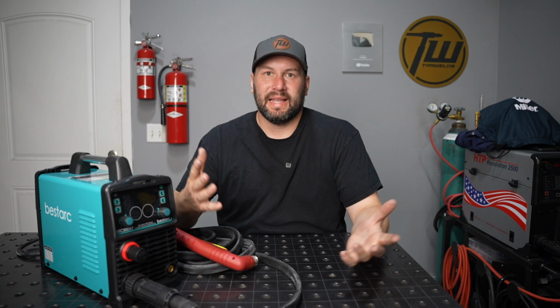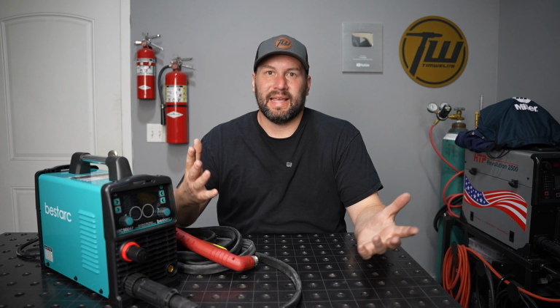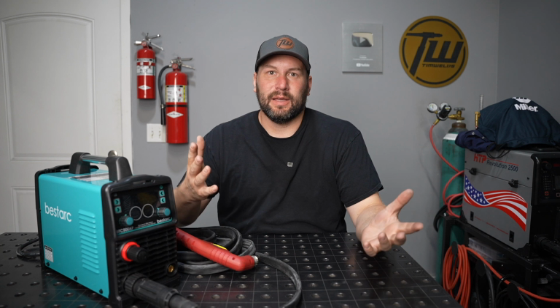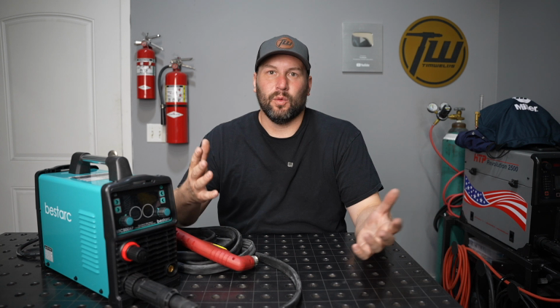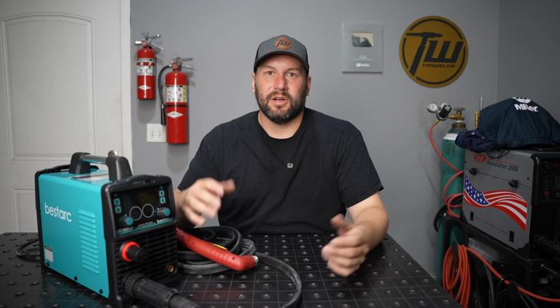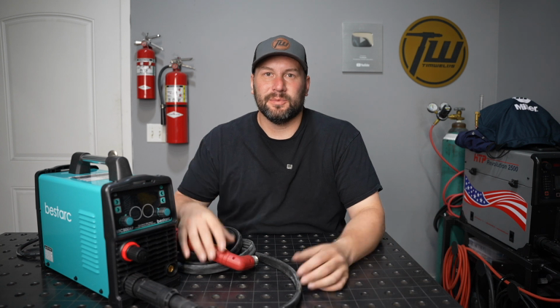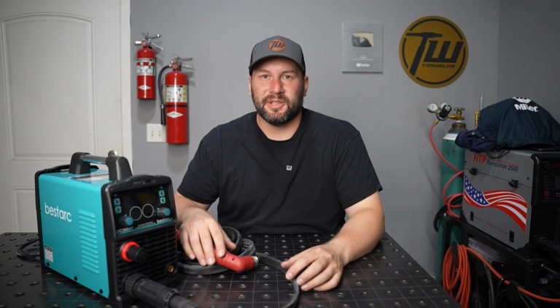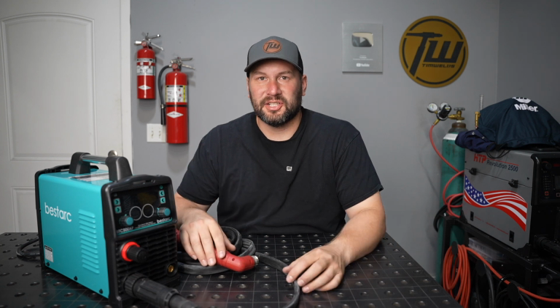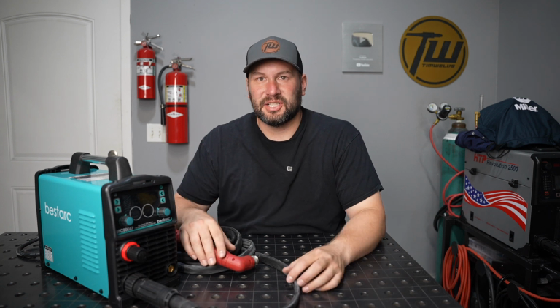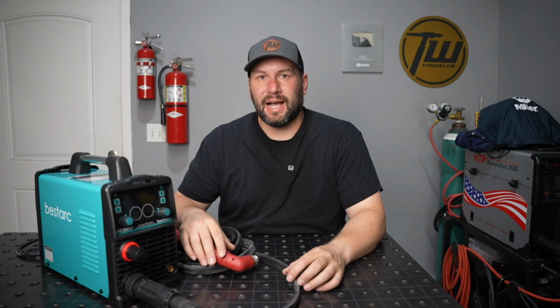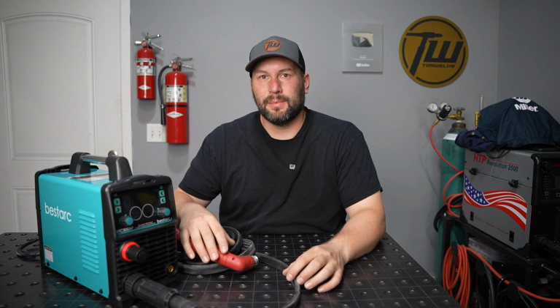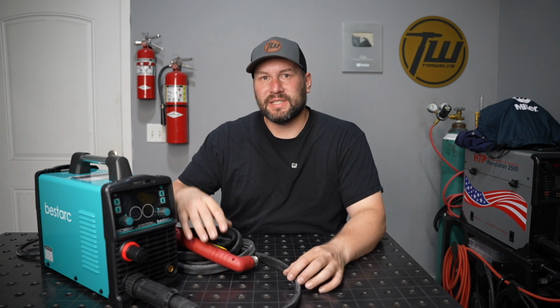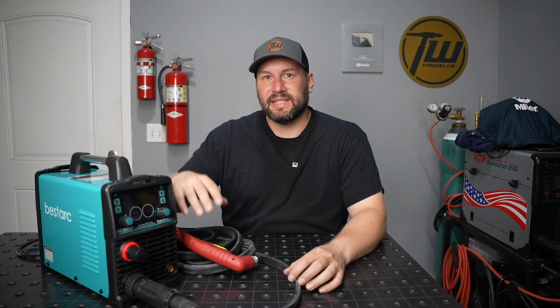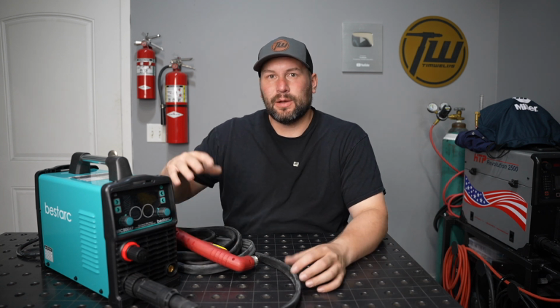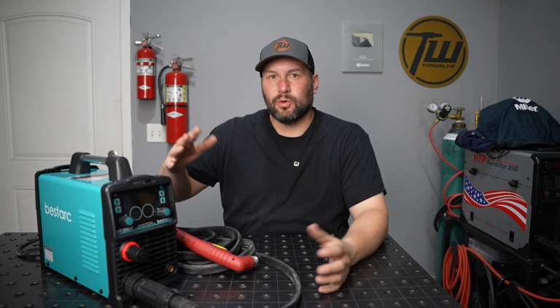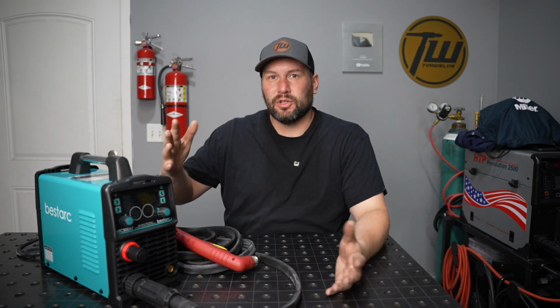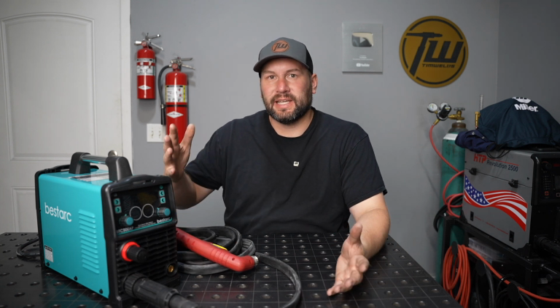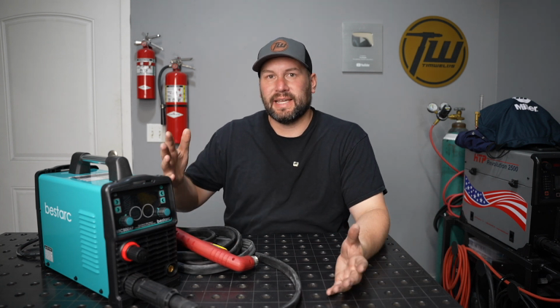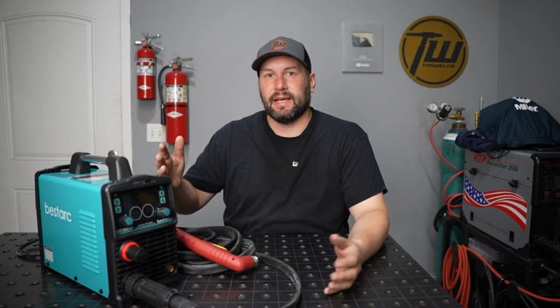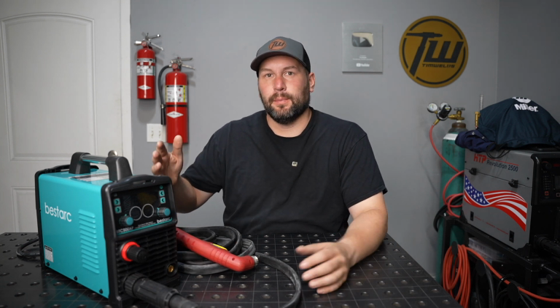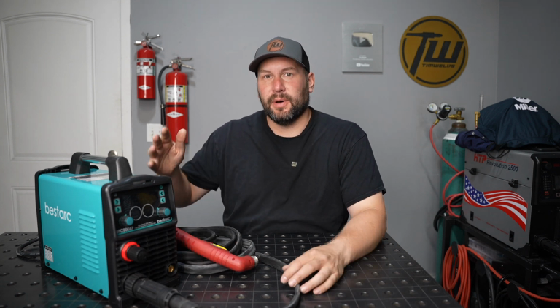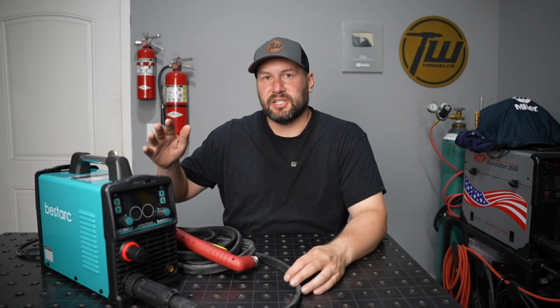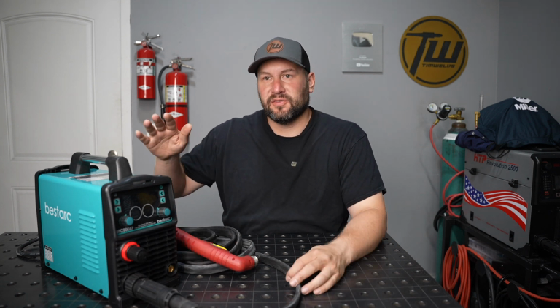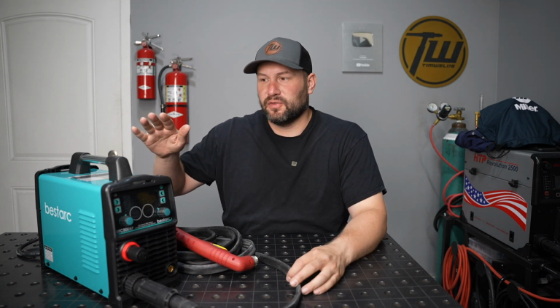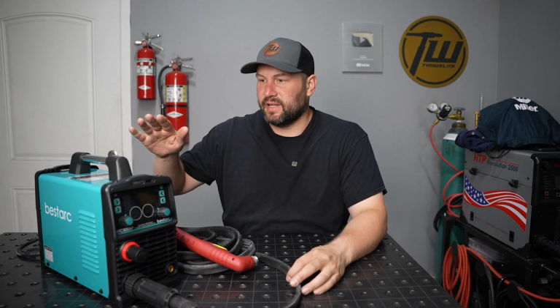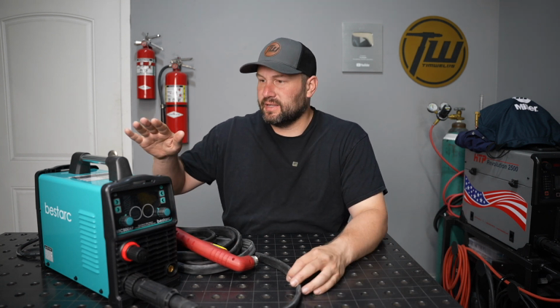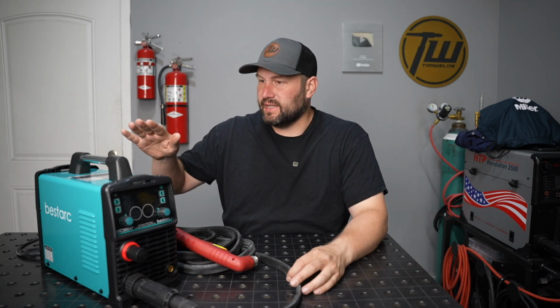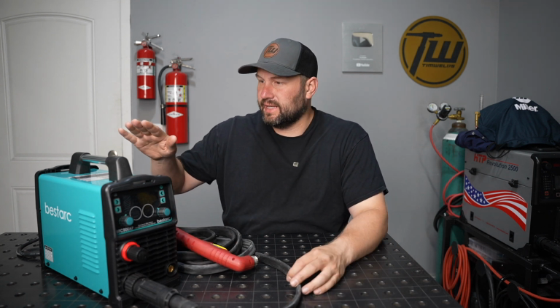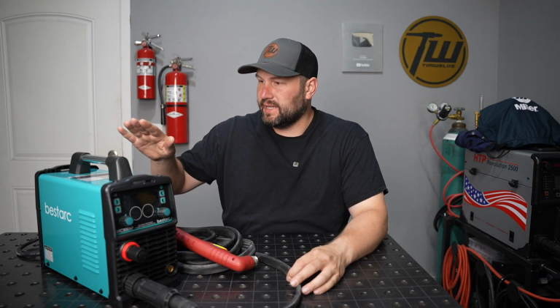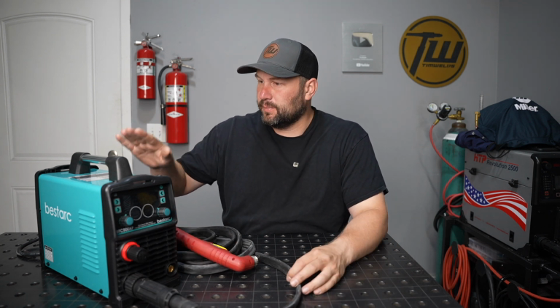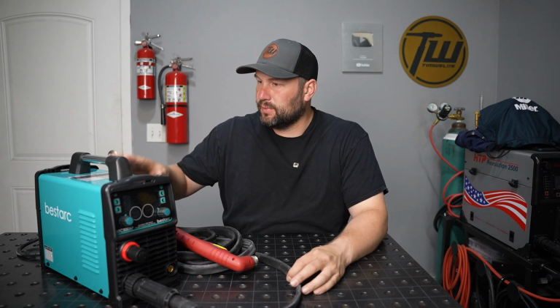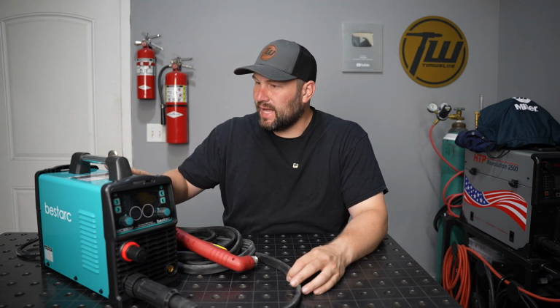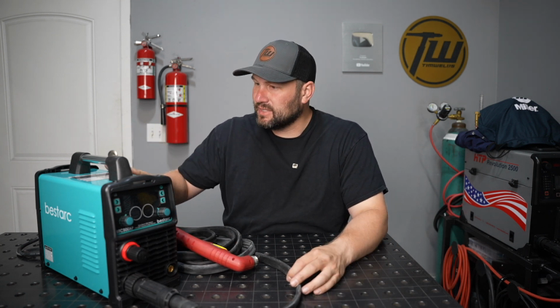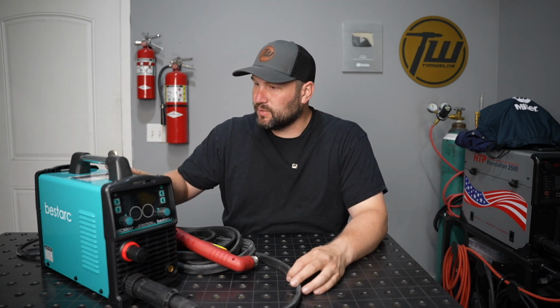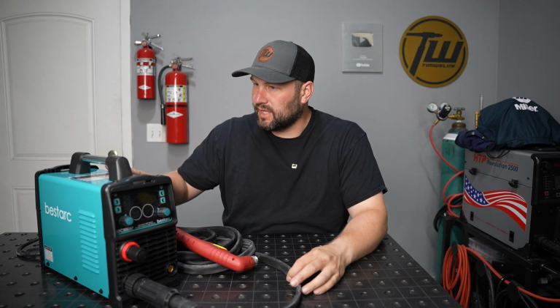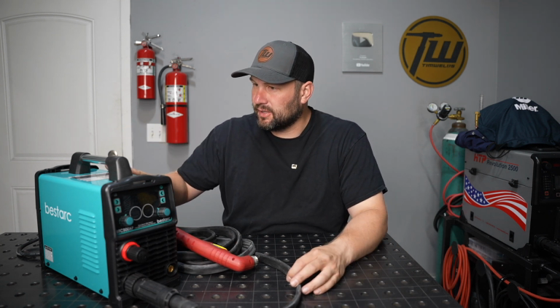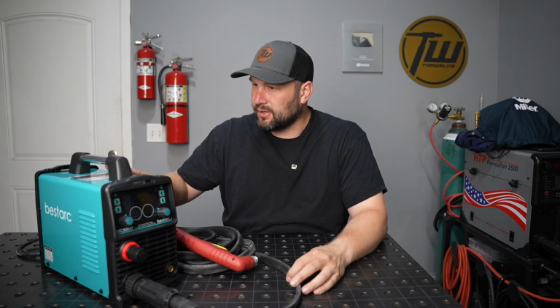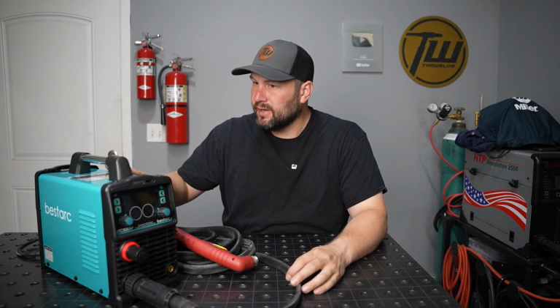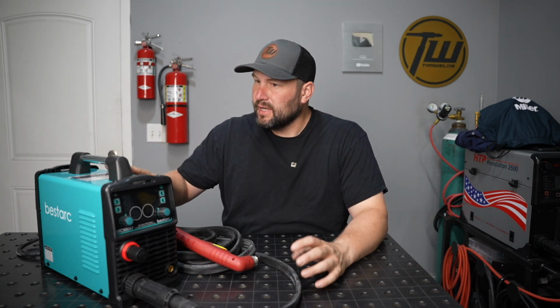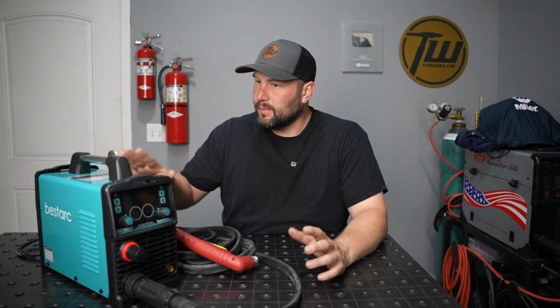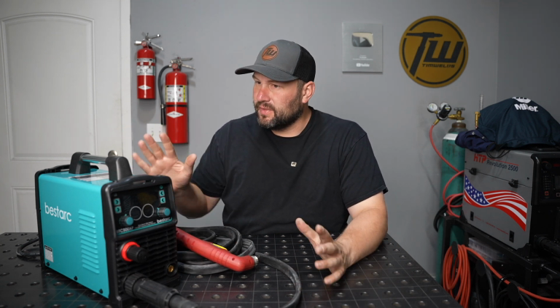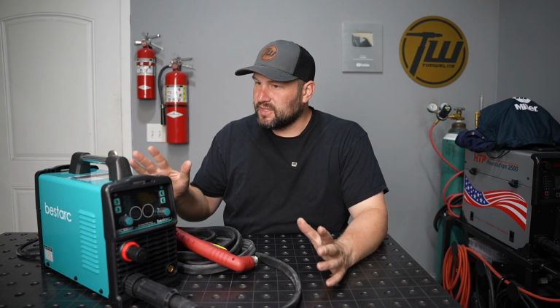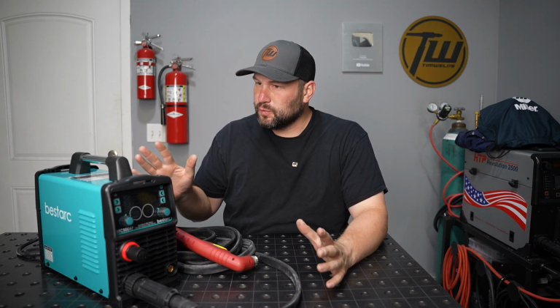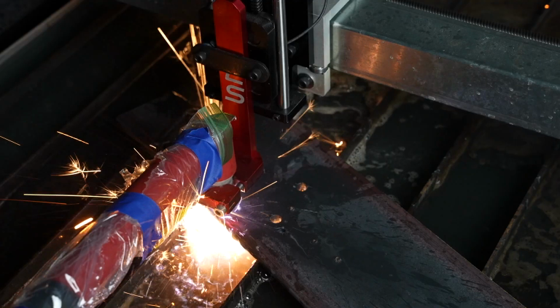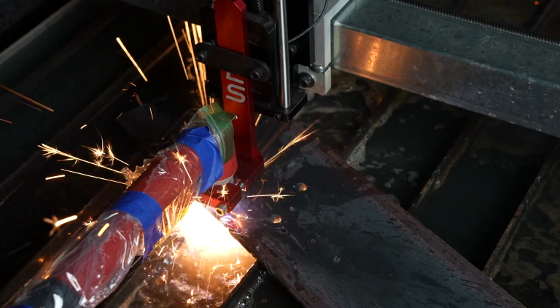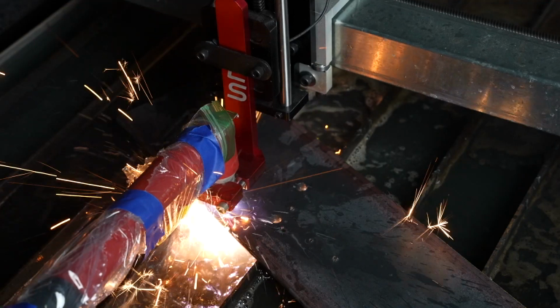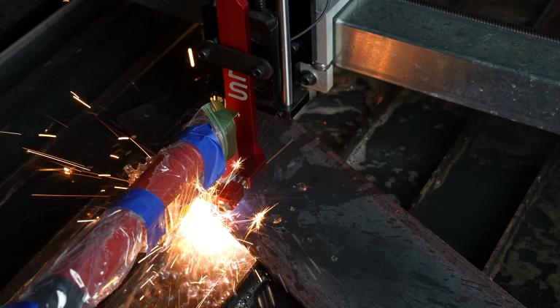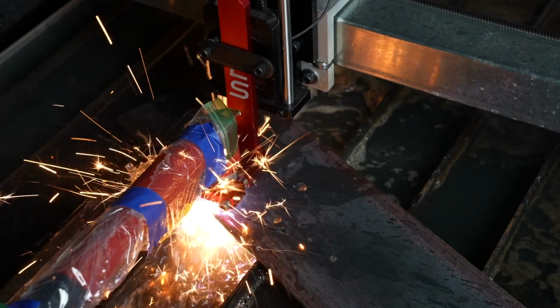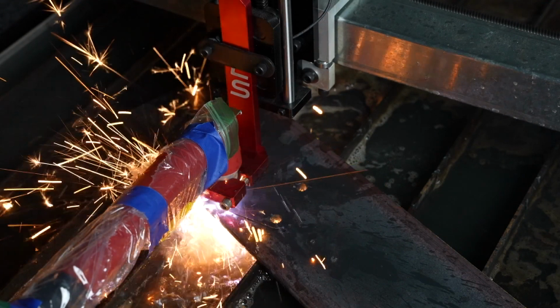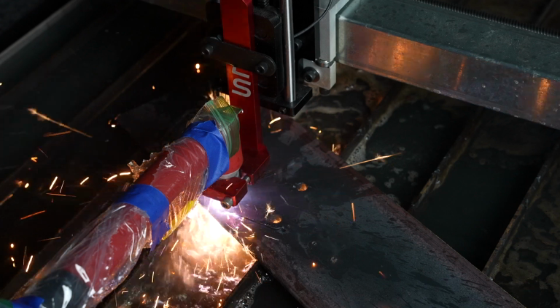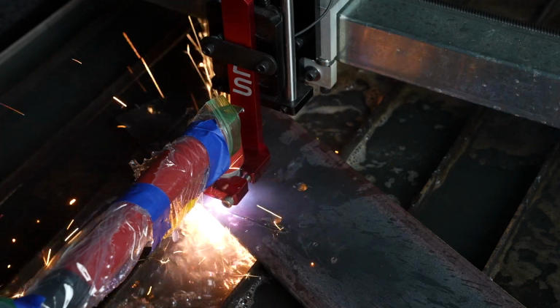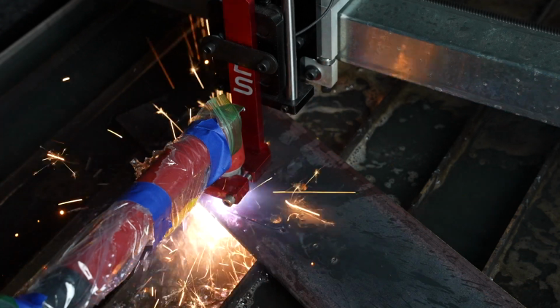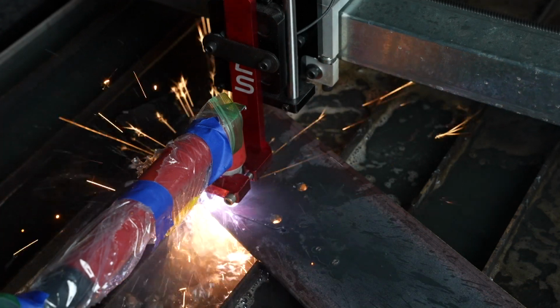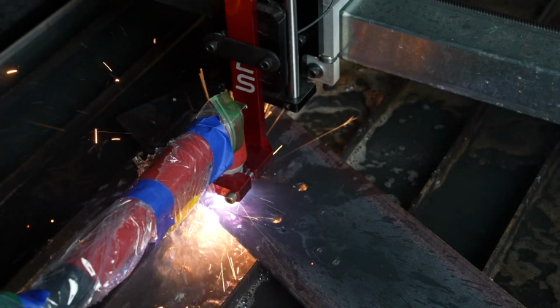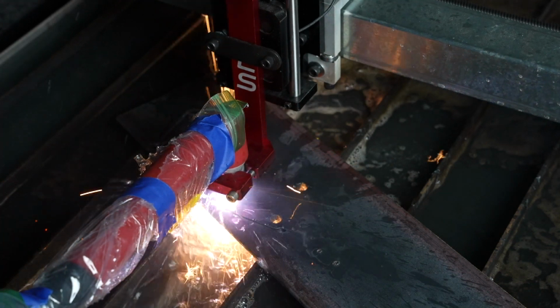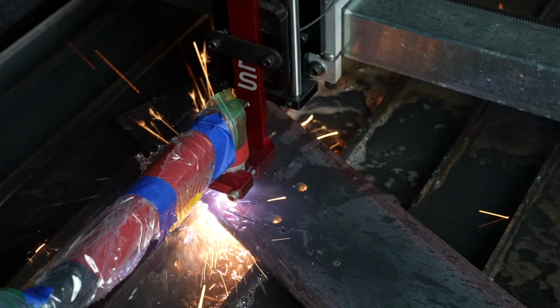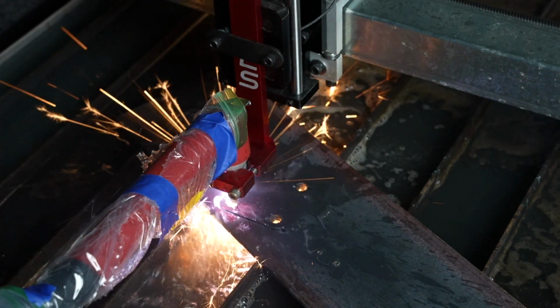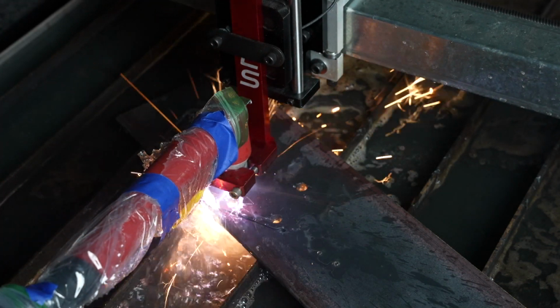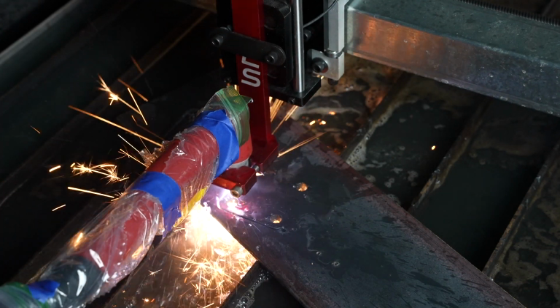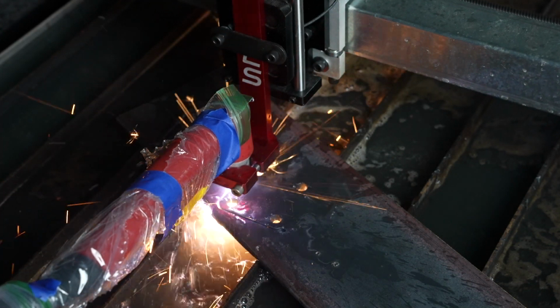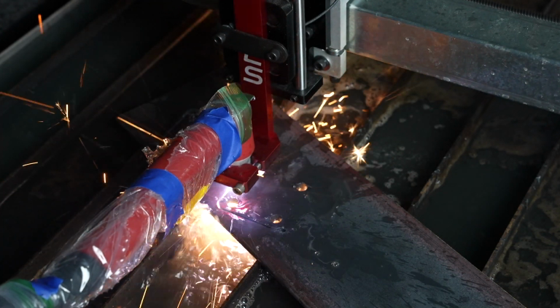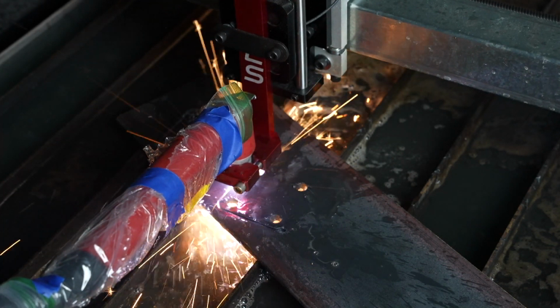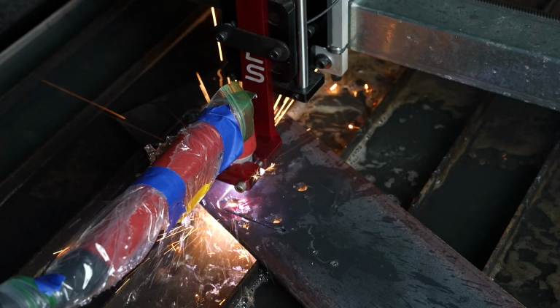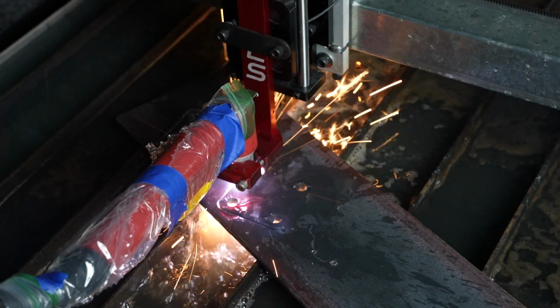Hey, welcome to the shop. Today we're looking at a budget-friendly plasma cutter, but this one's different because it is CNC capable.